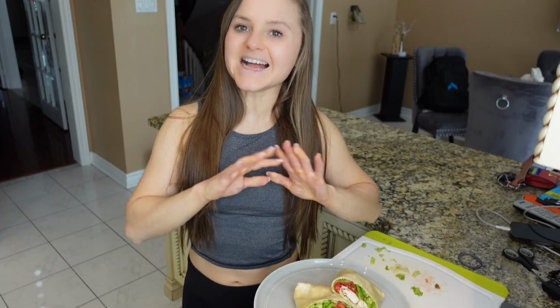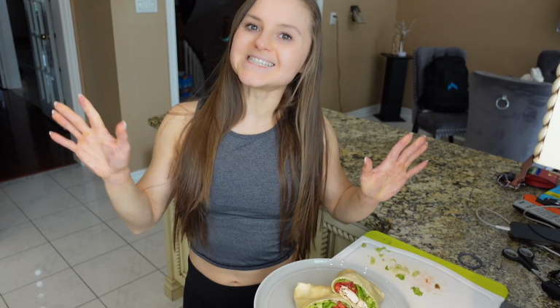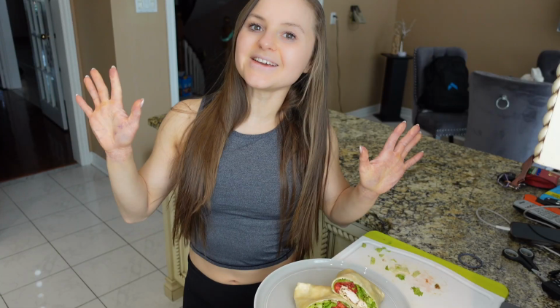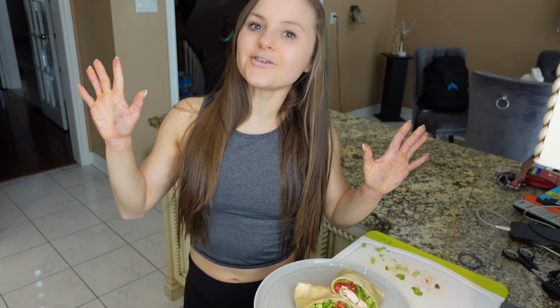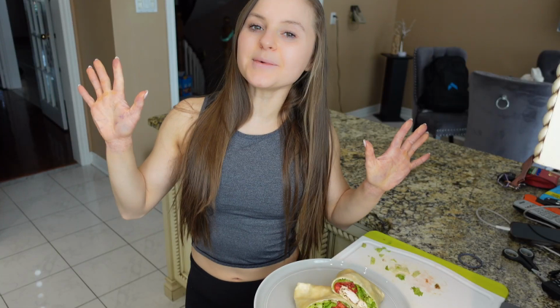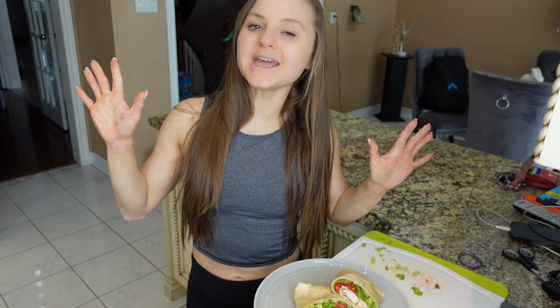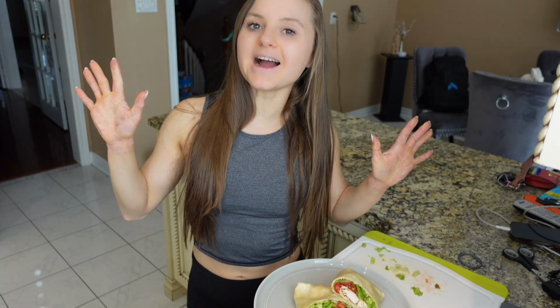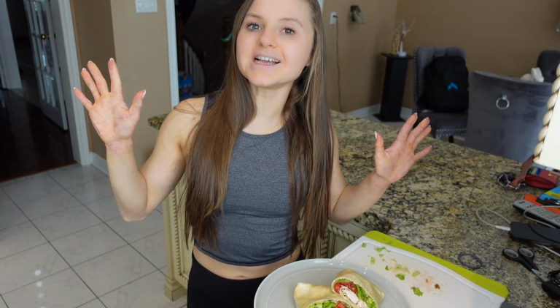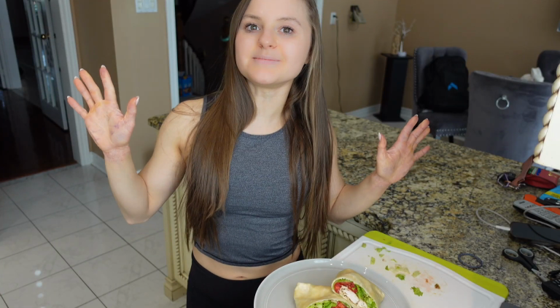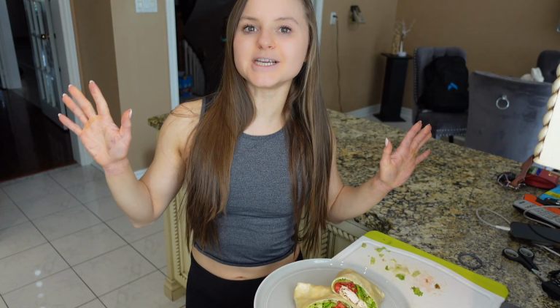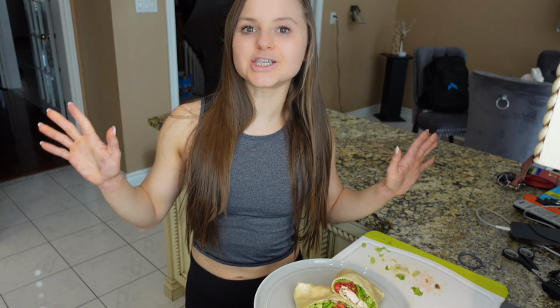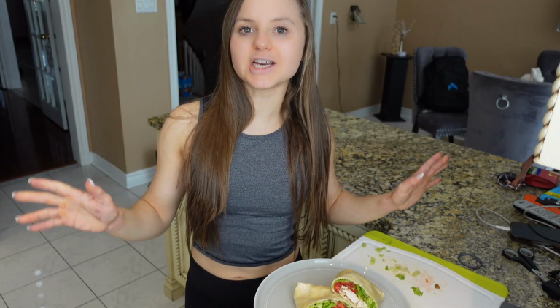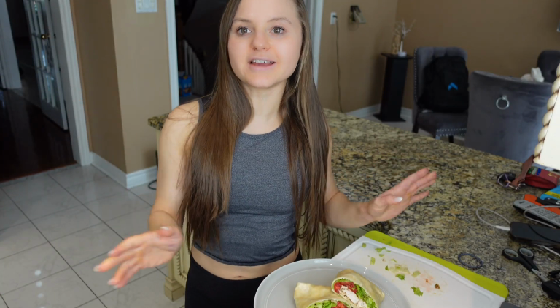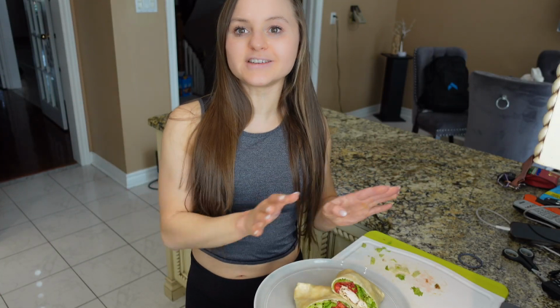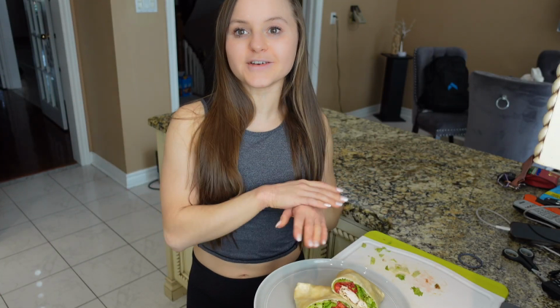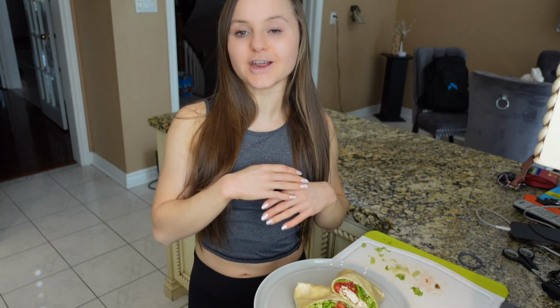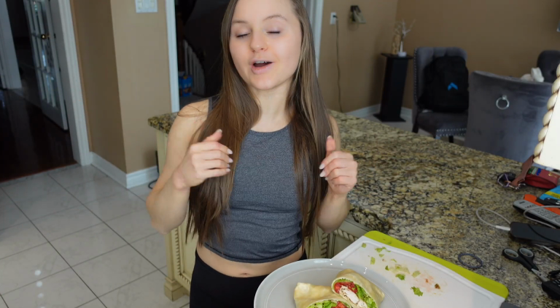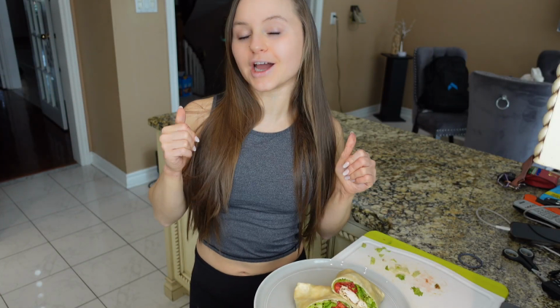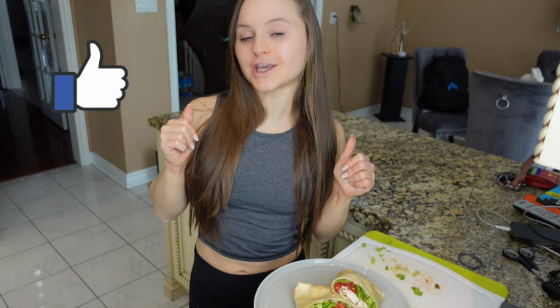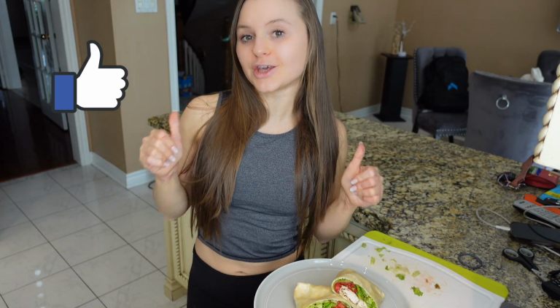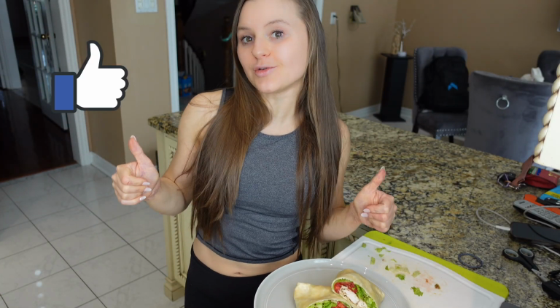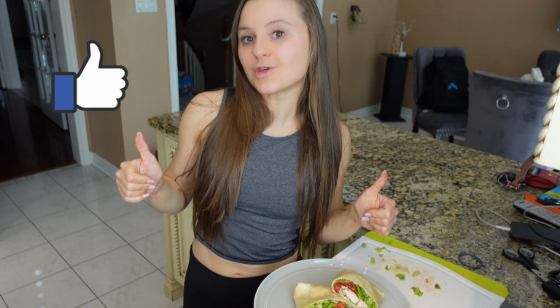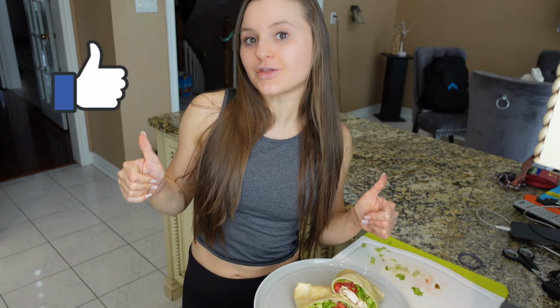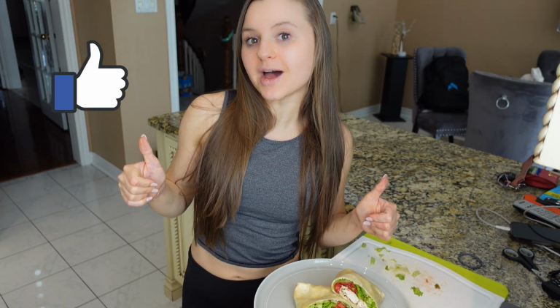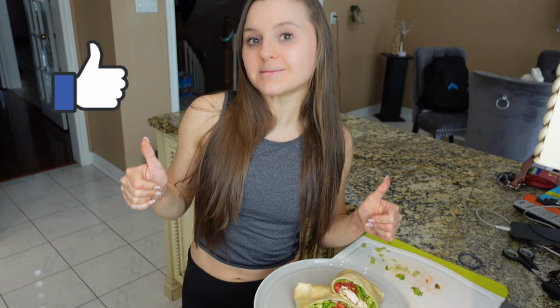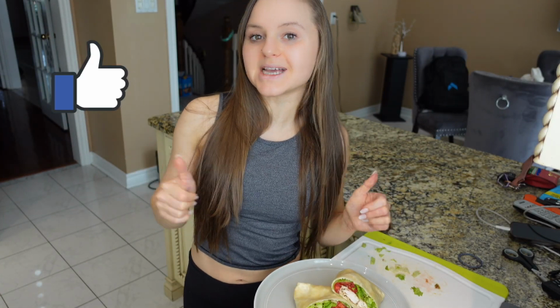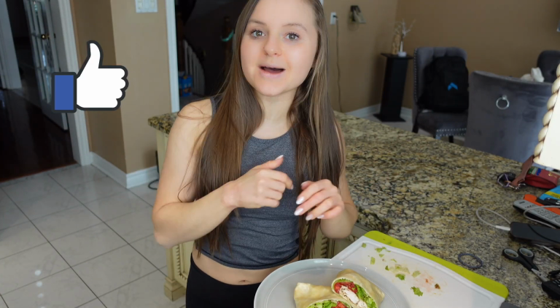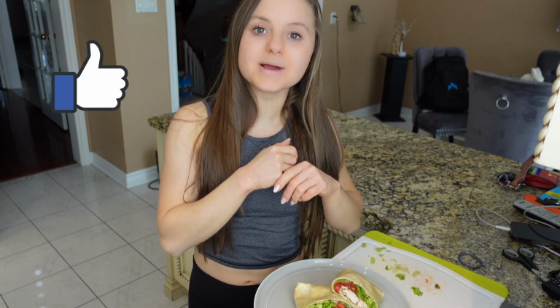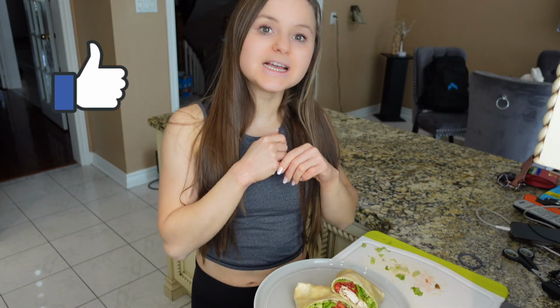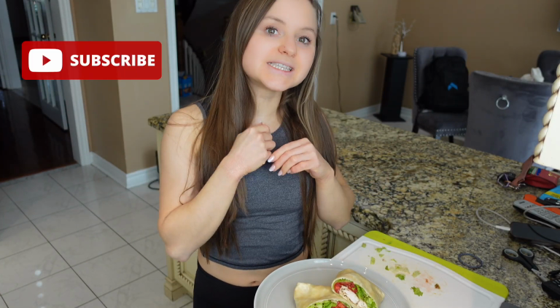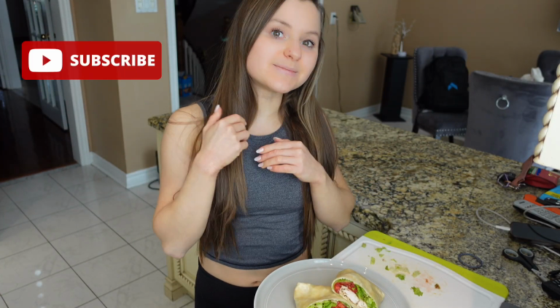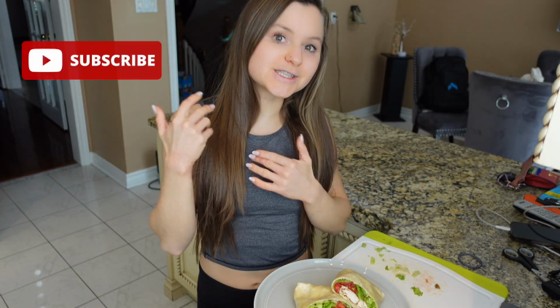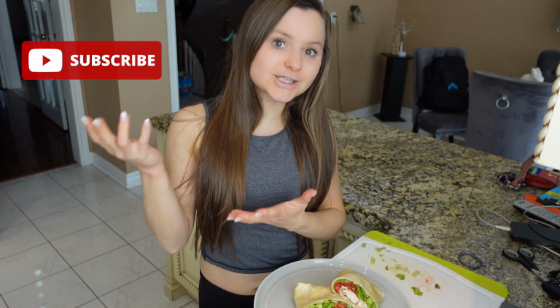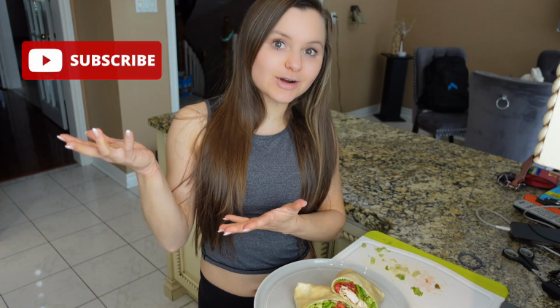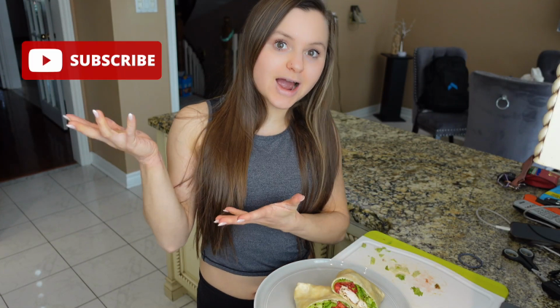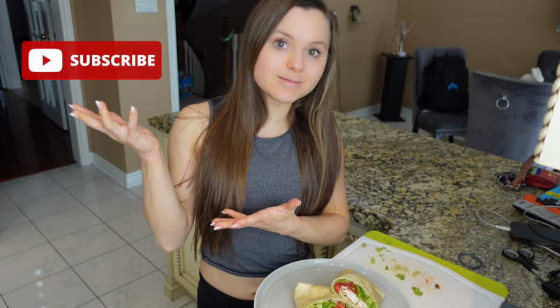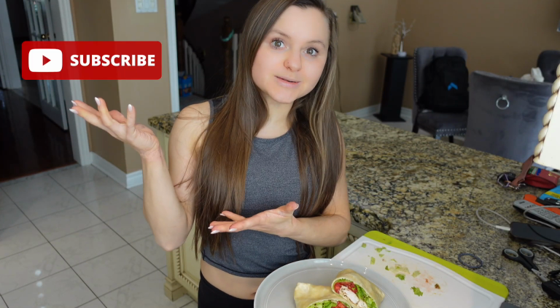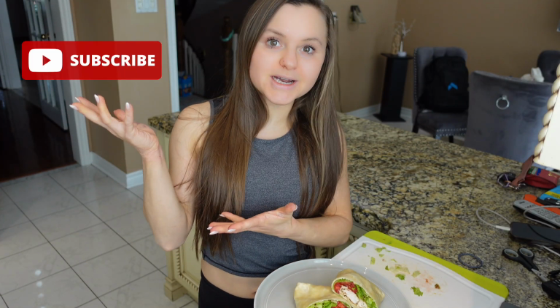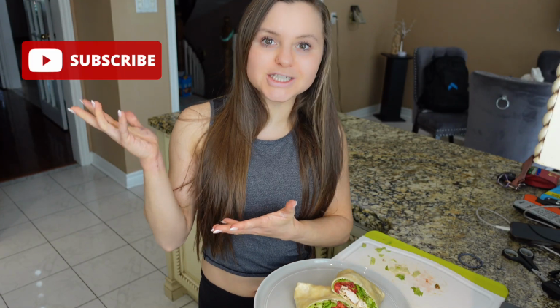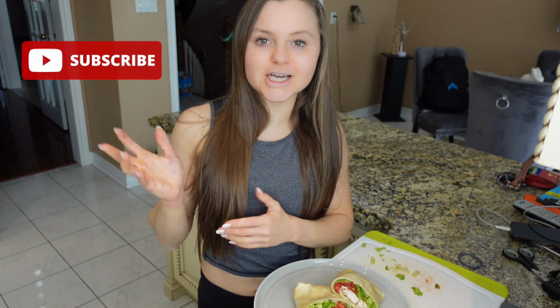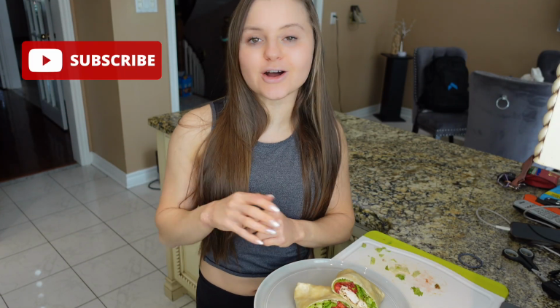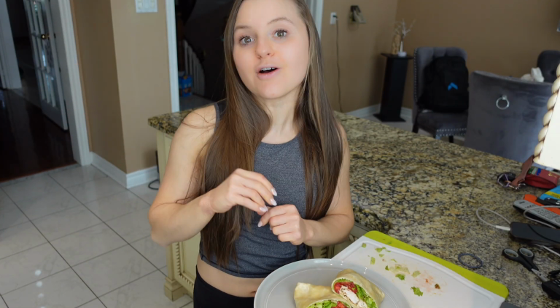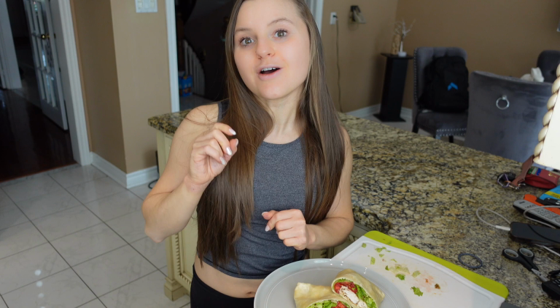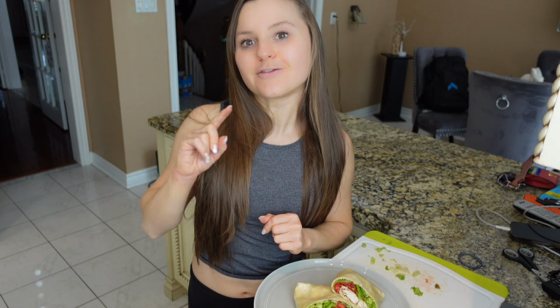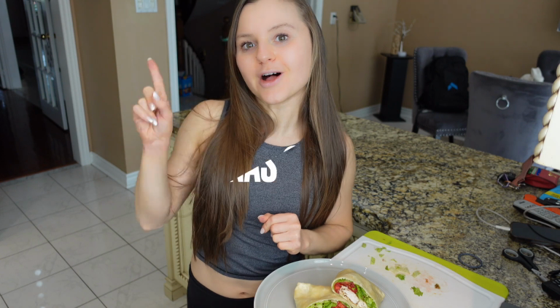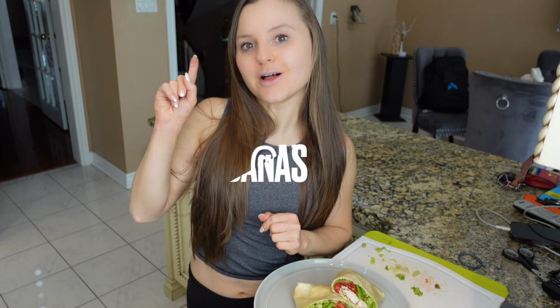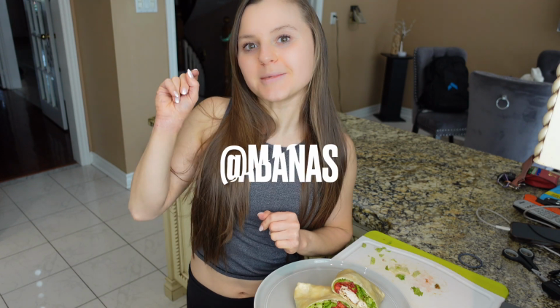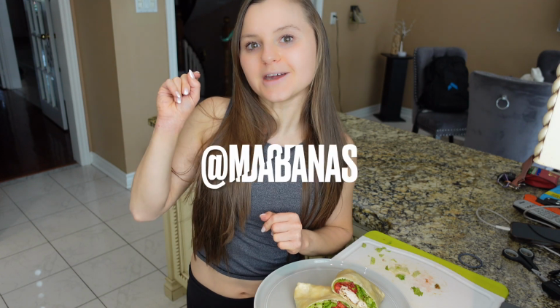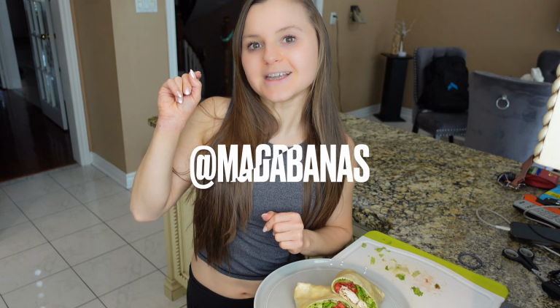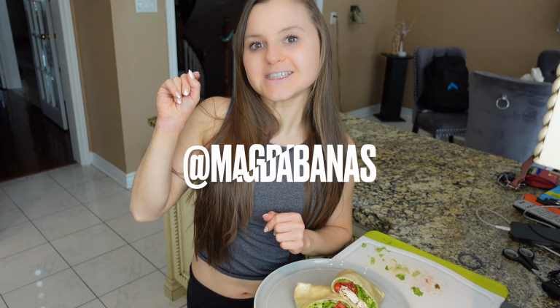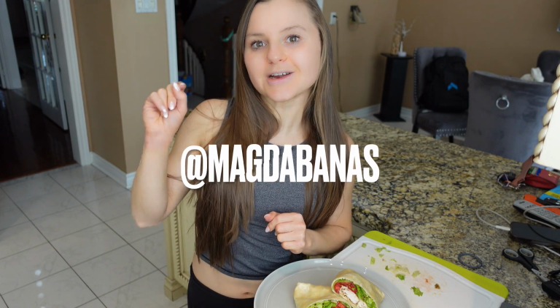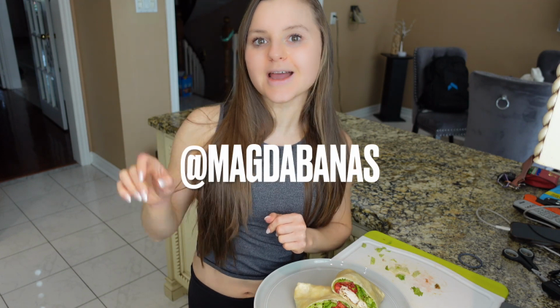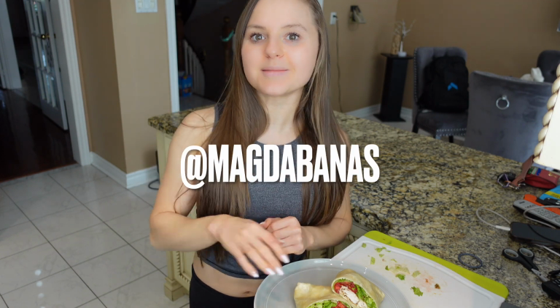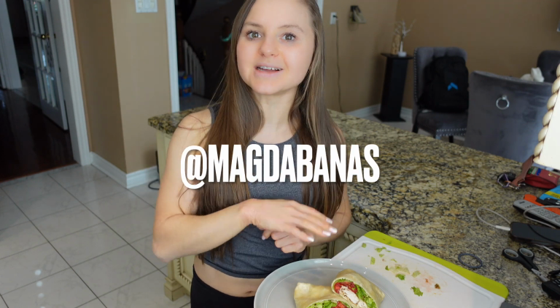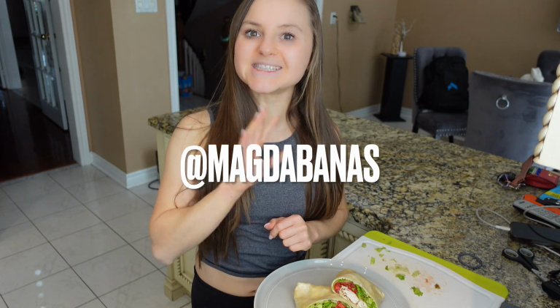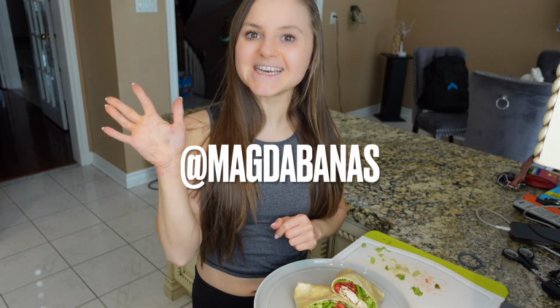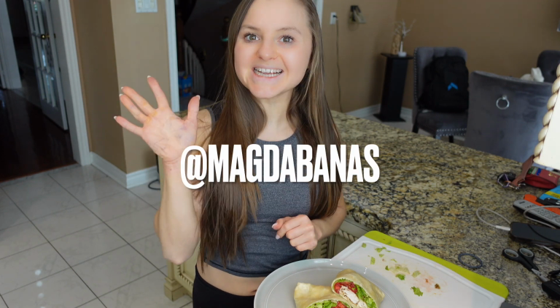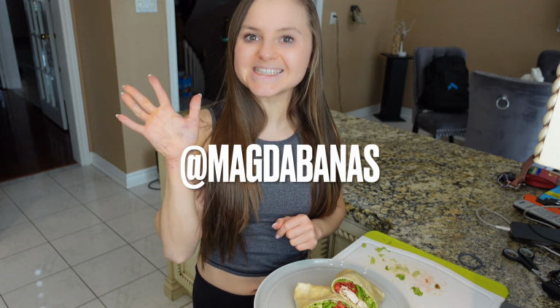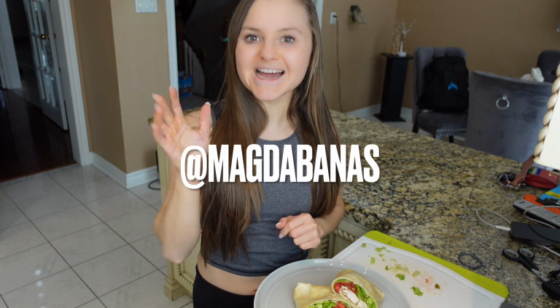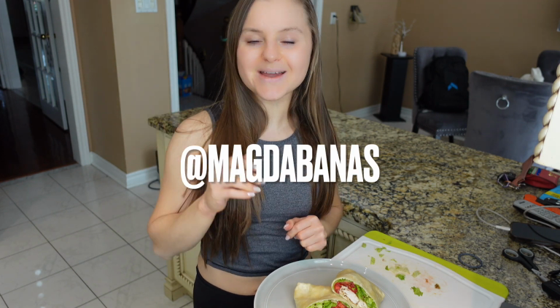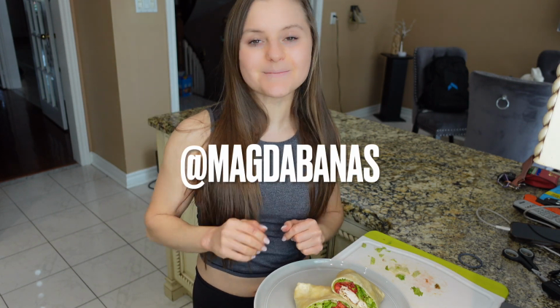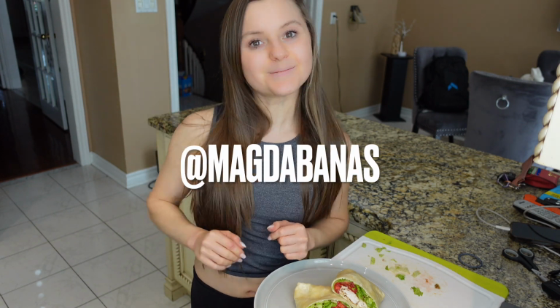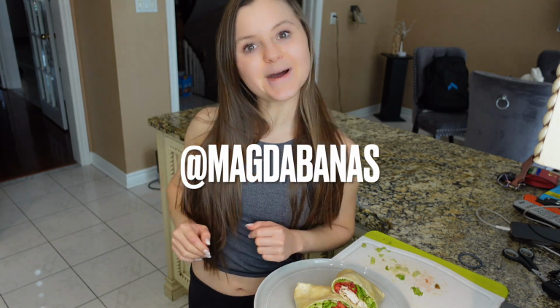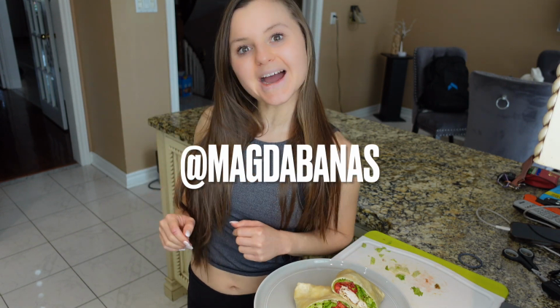That's it for me guys. Make sure you give this video a huge thumbs up, subscribe to my channel, follow me on Instagram, and I'll see you next time. Bye!